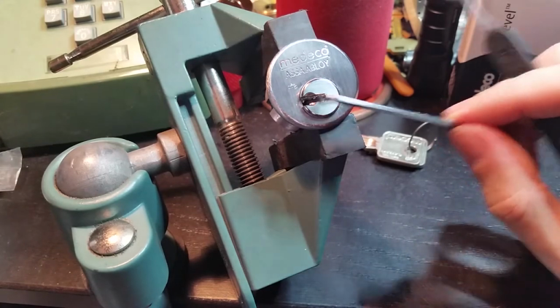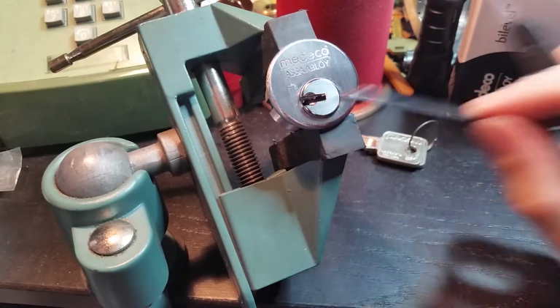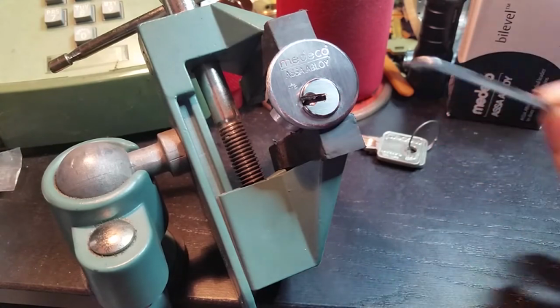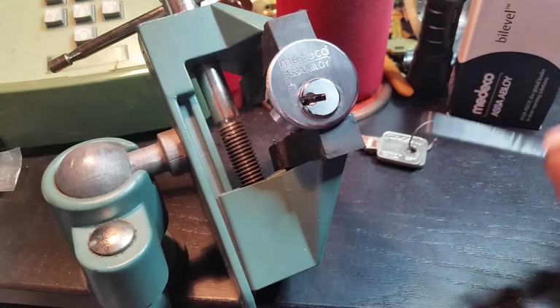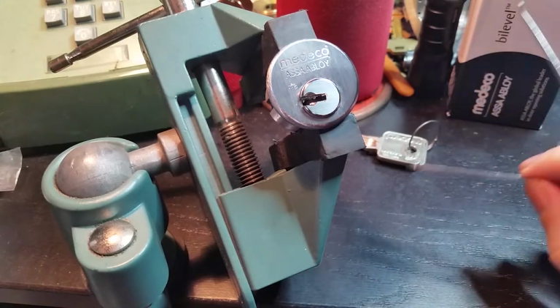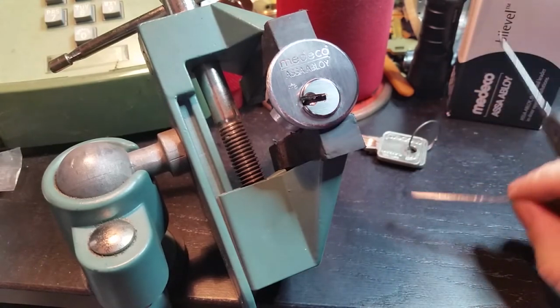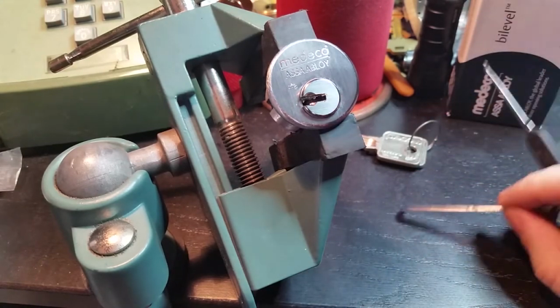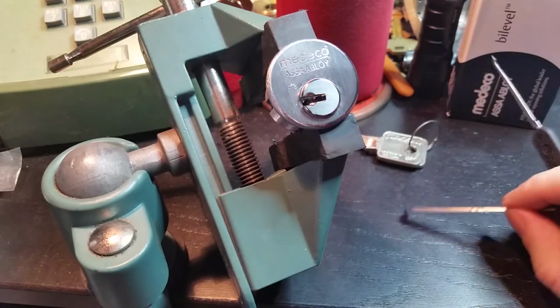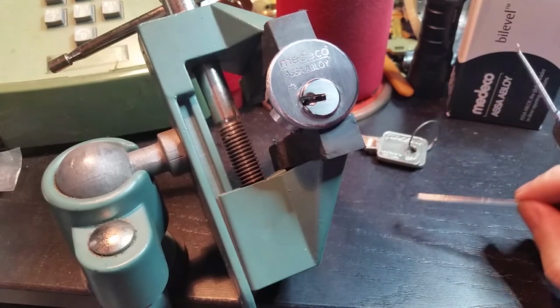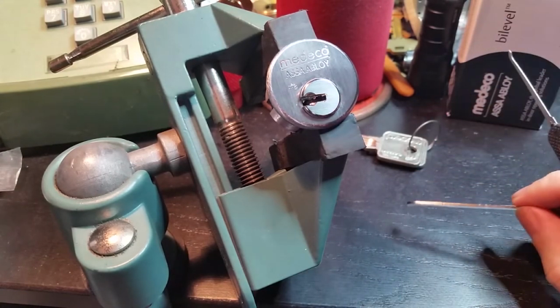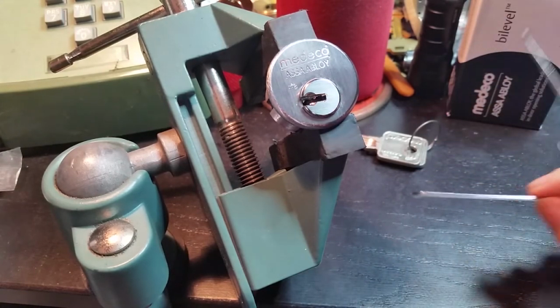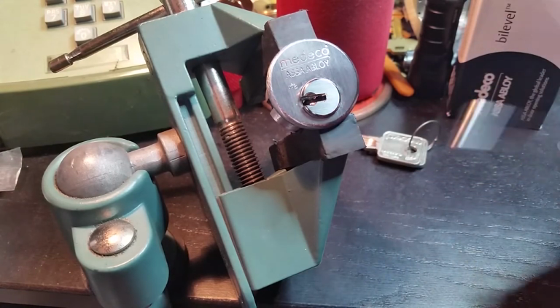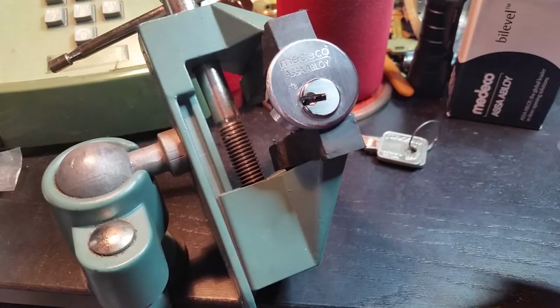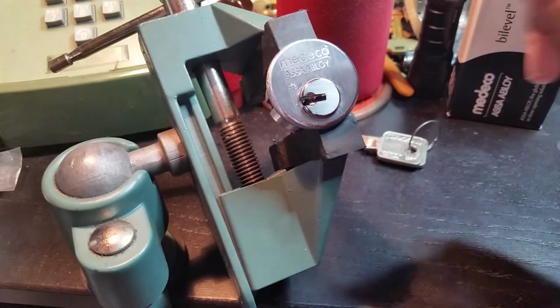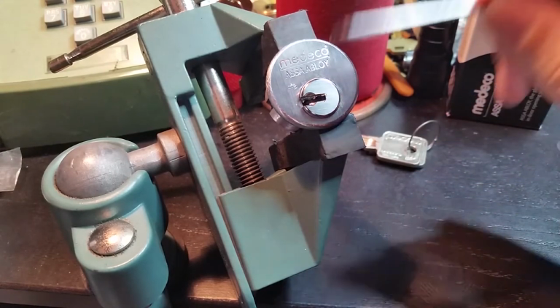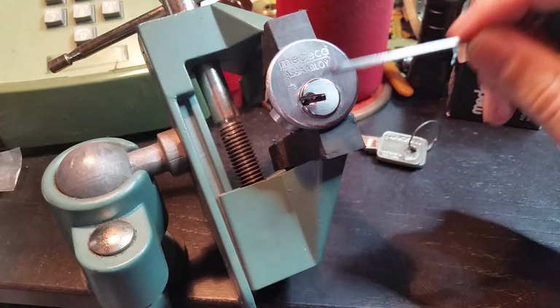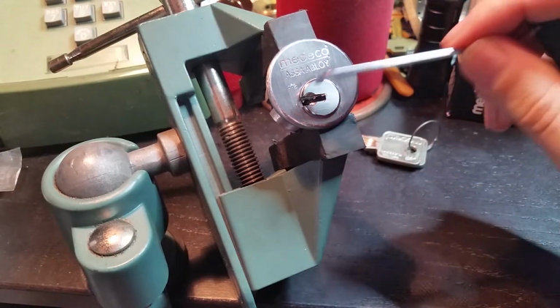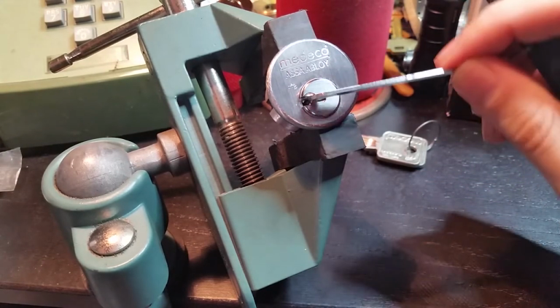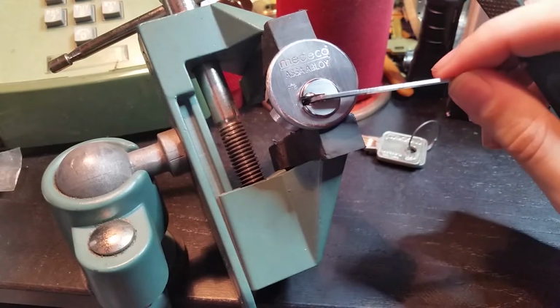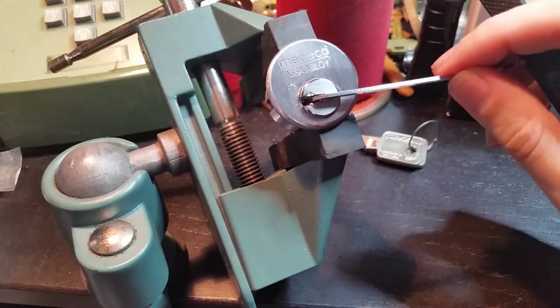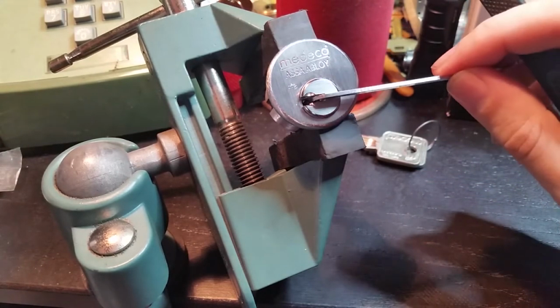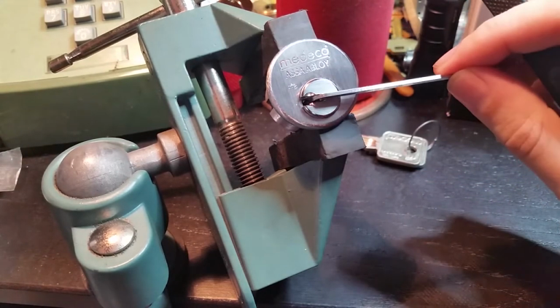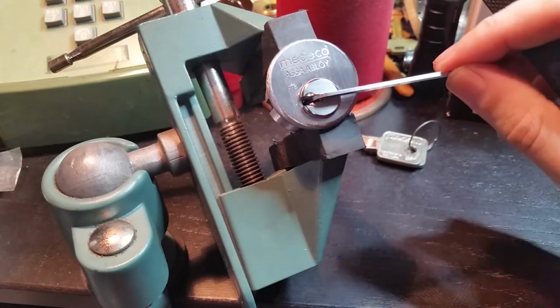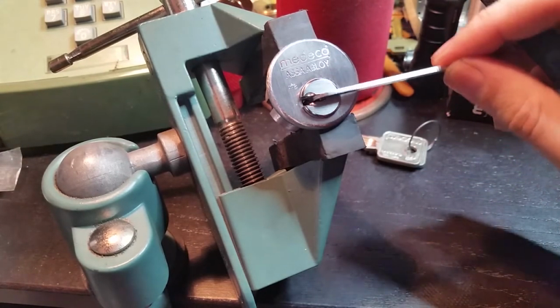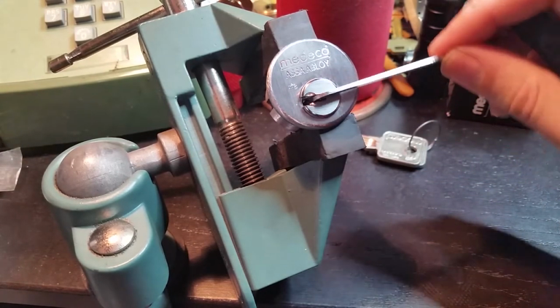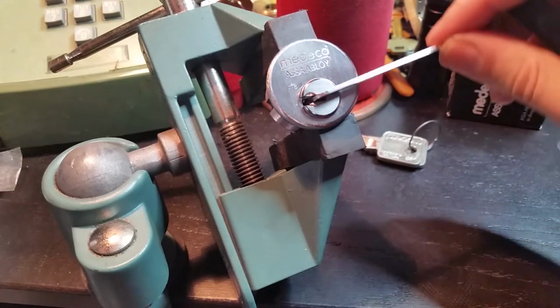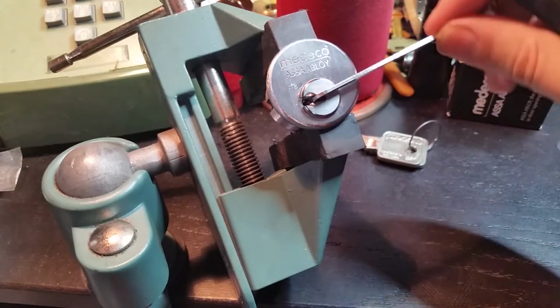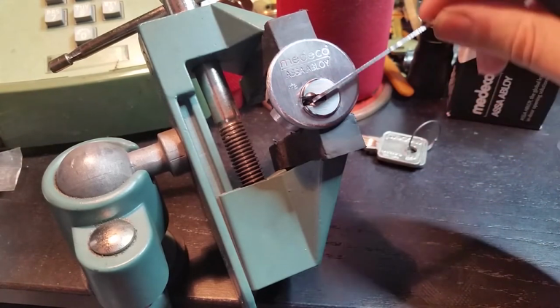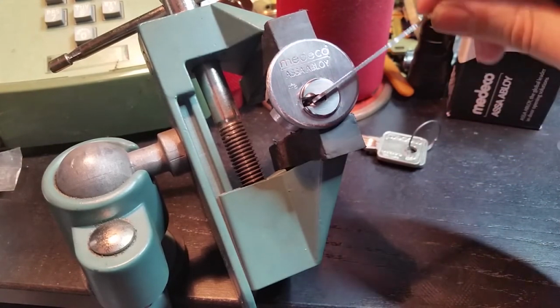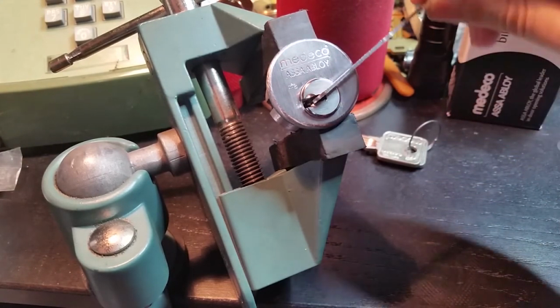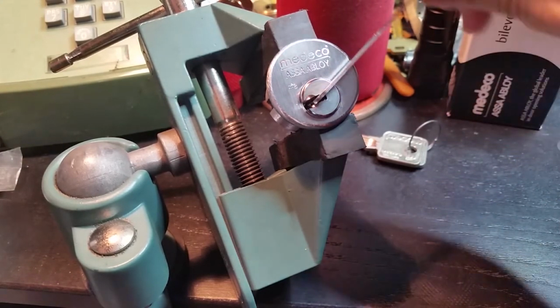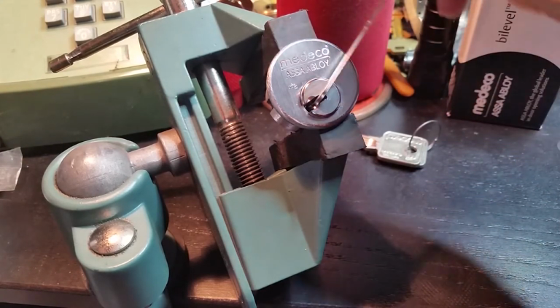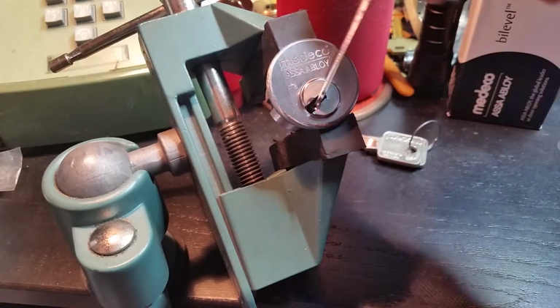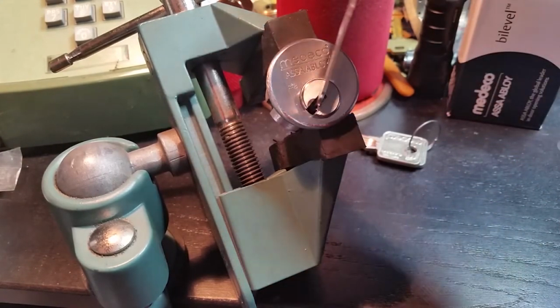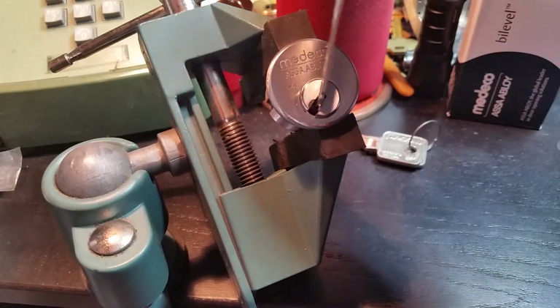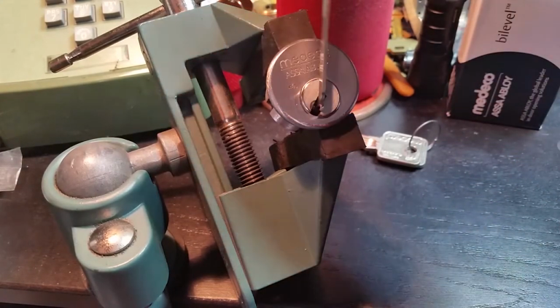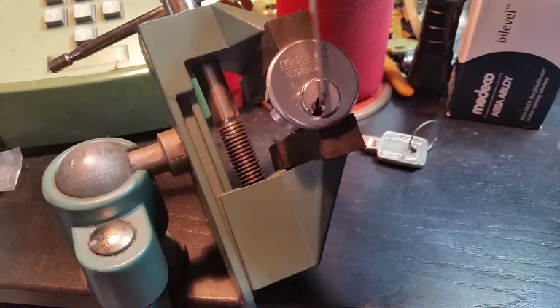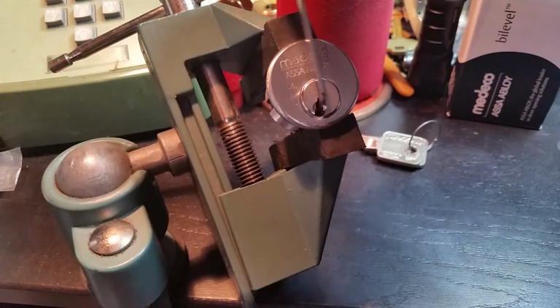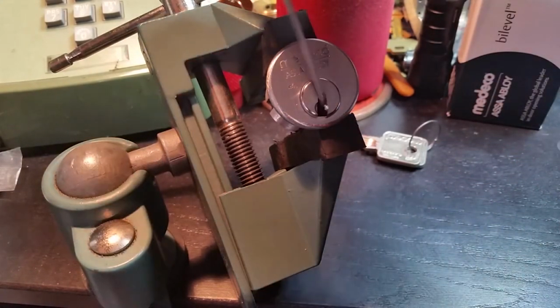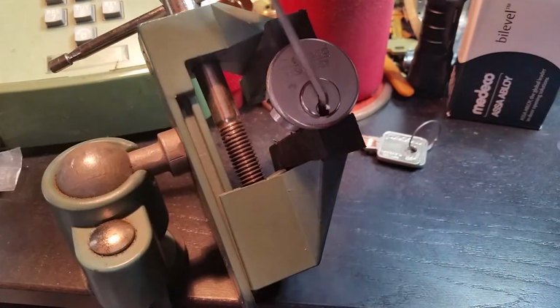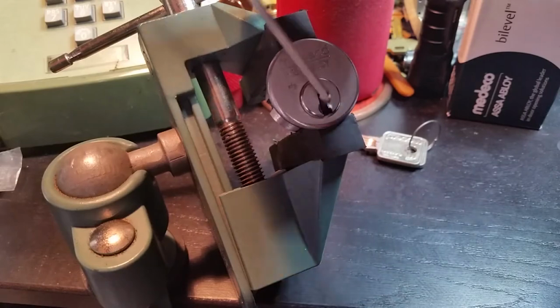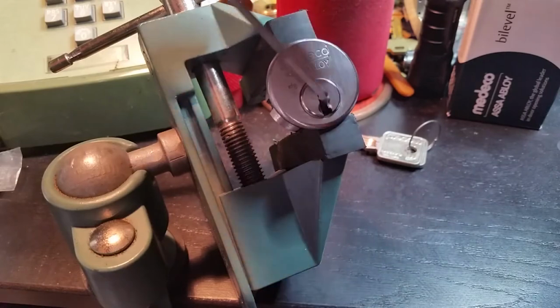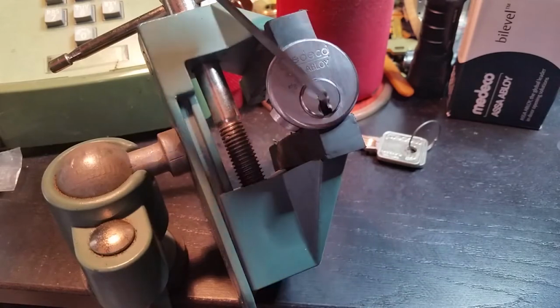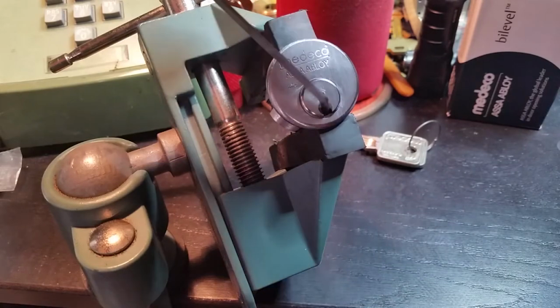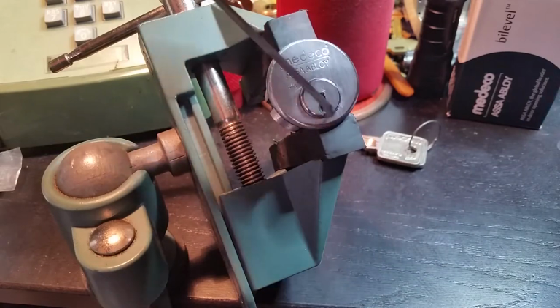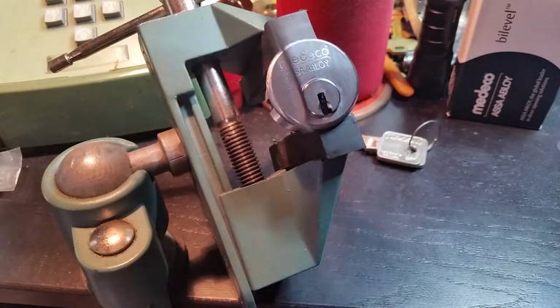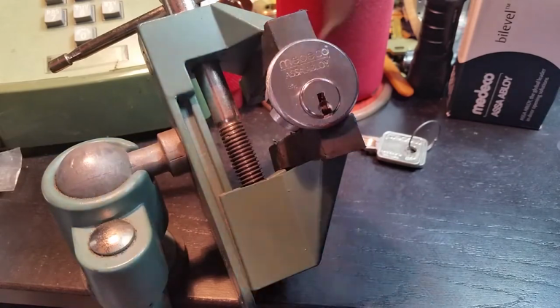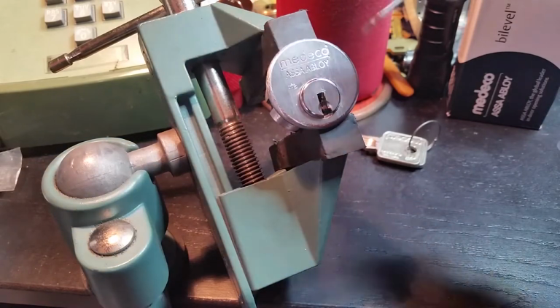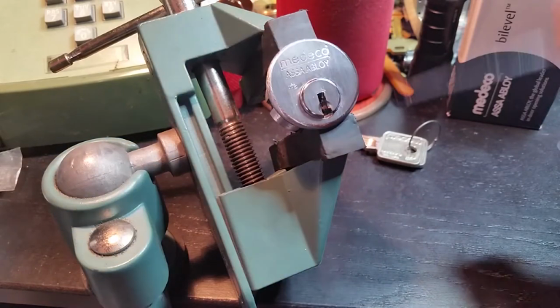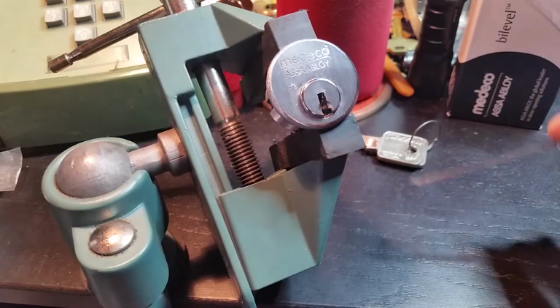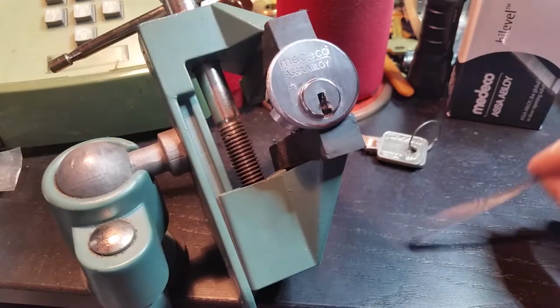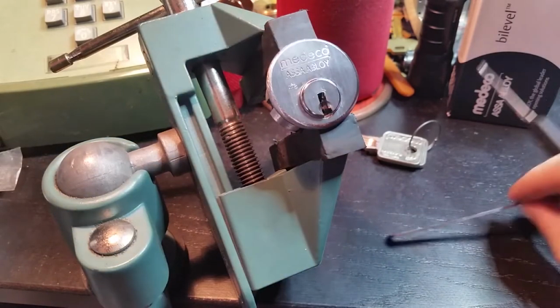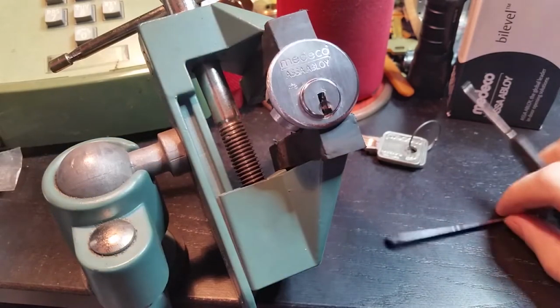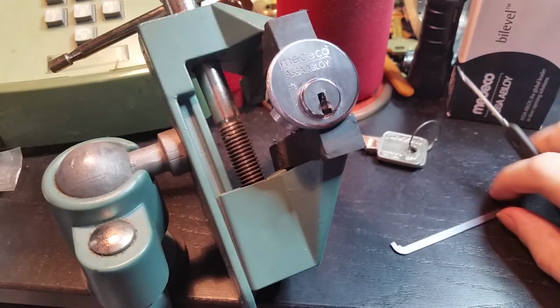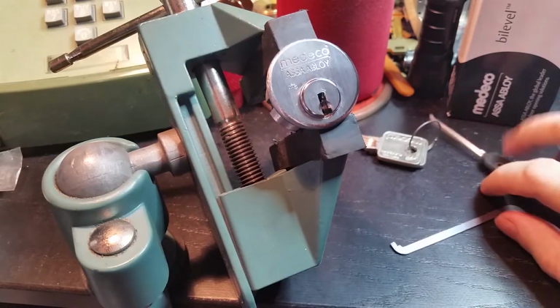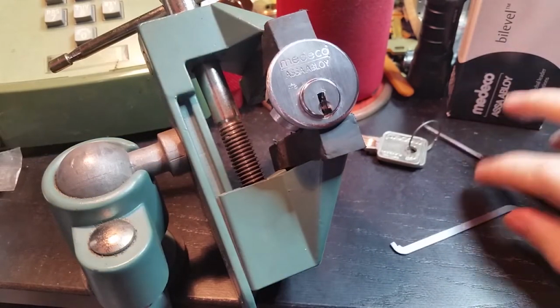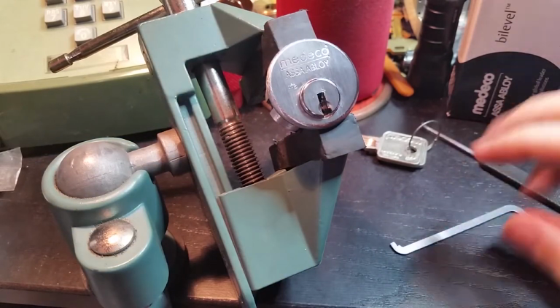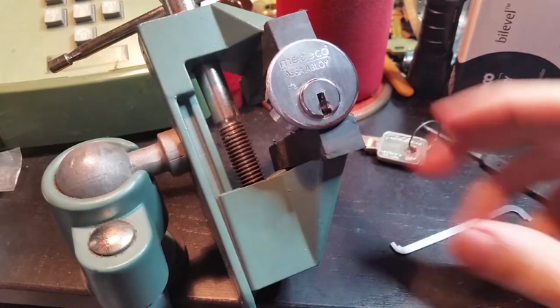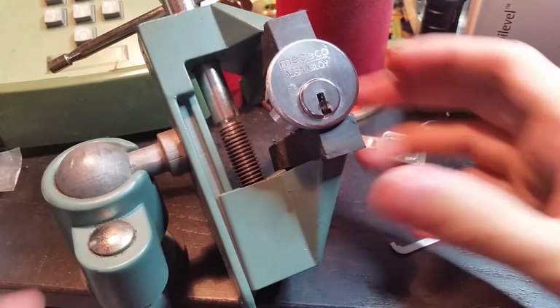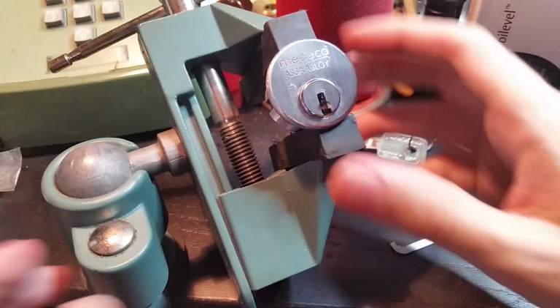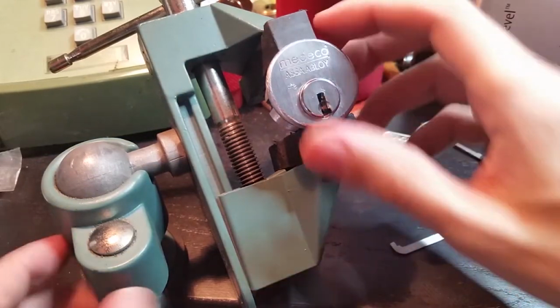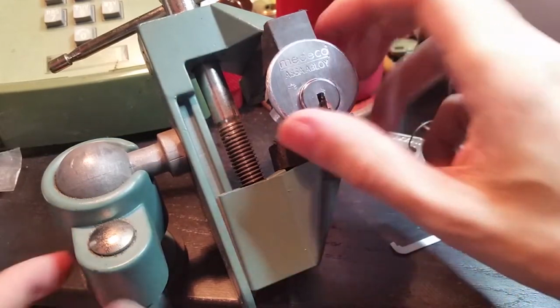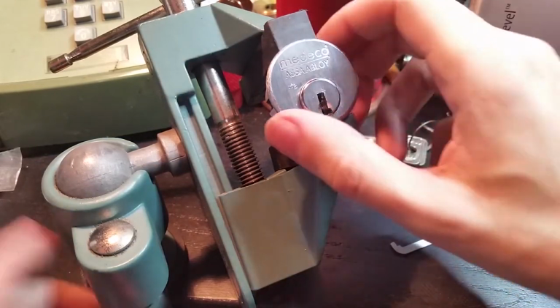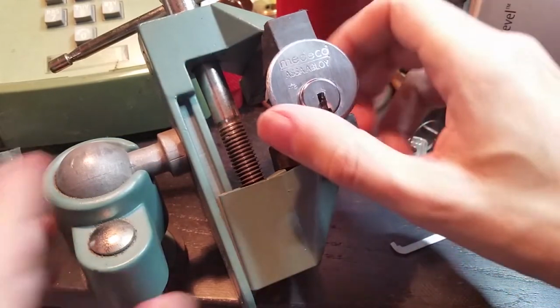So a fairly simple pick — very satisfying too, with the feedback it gives you.